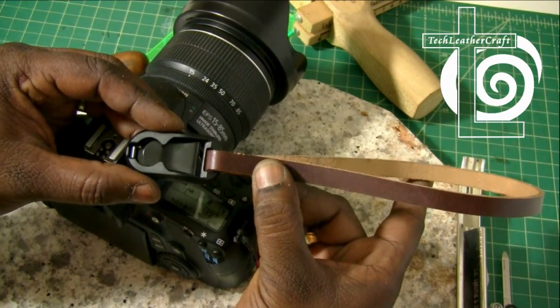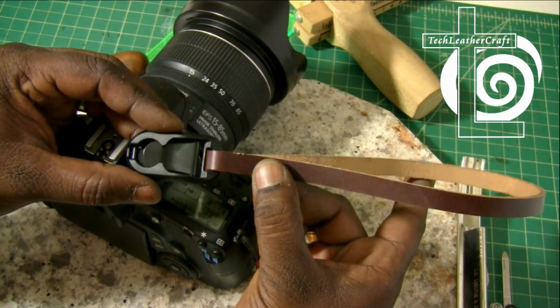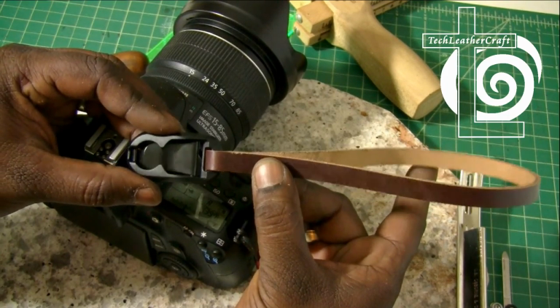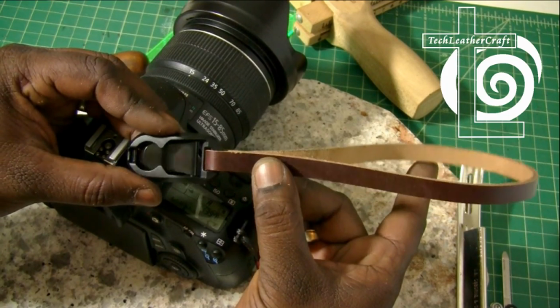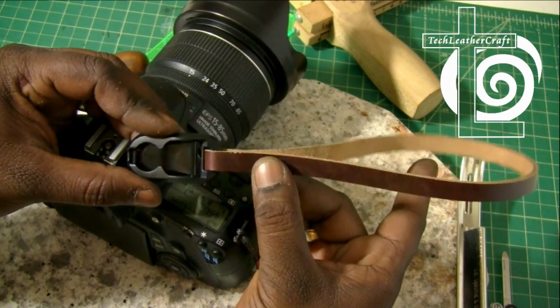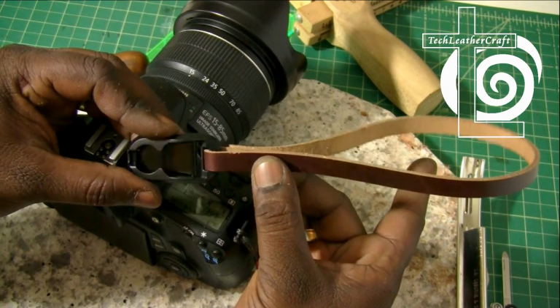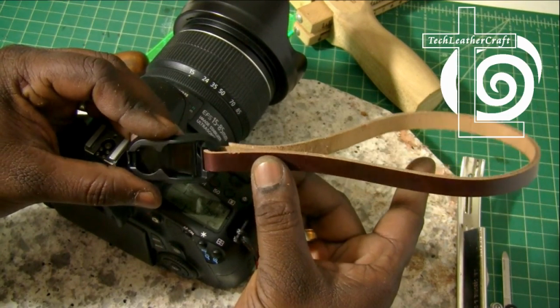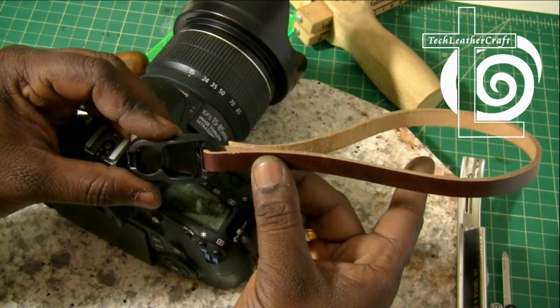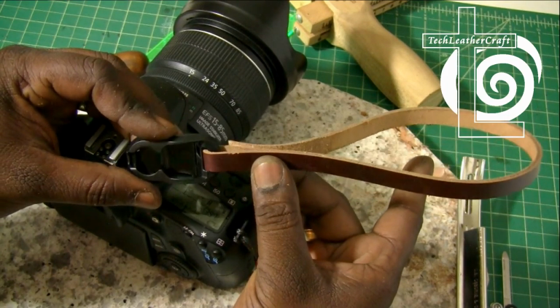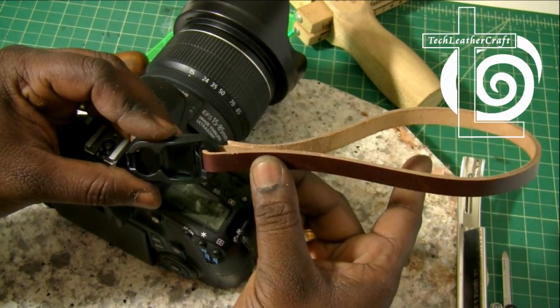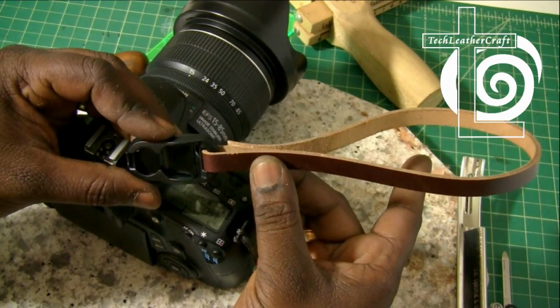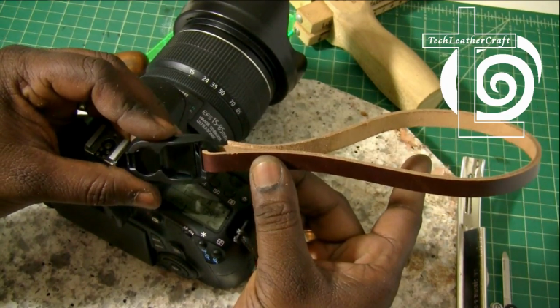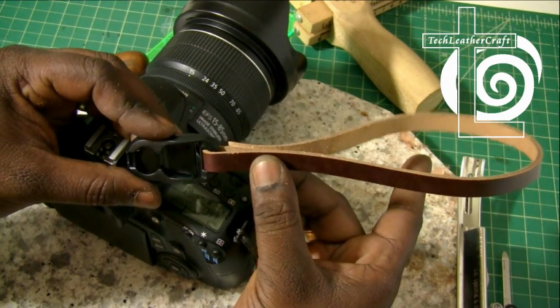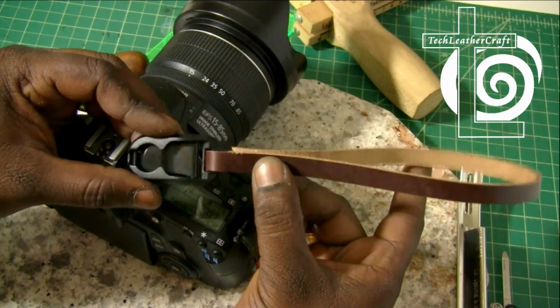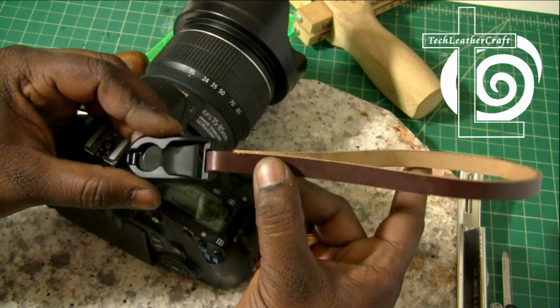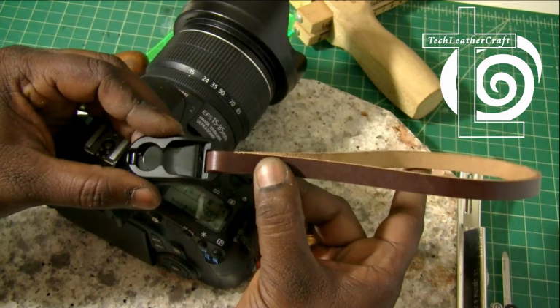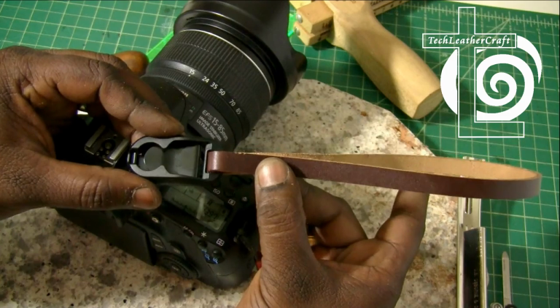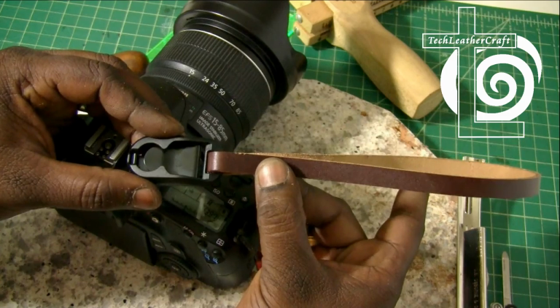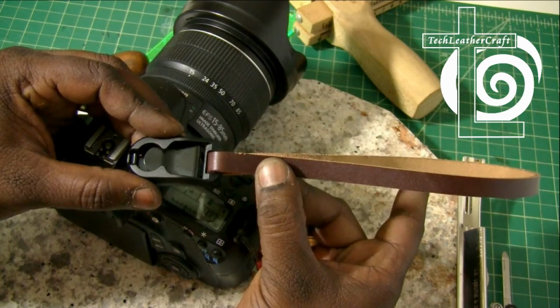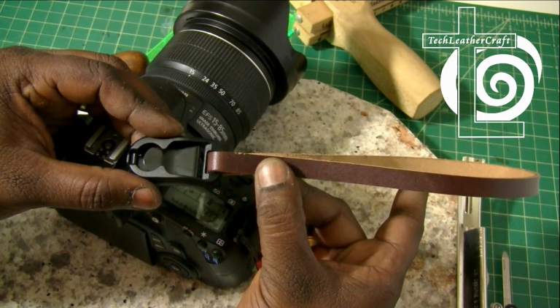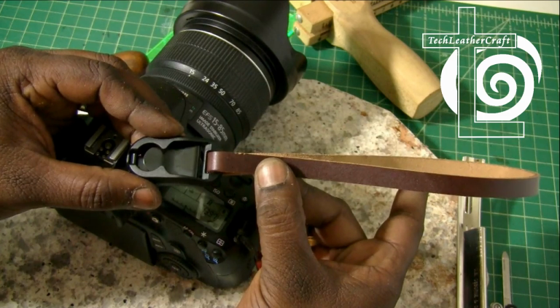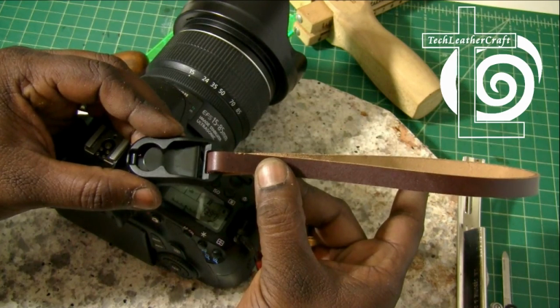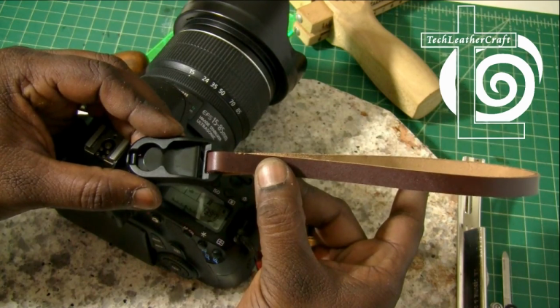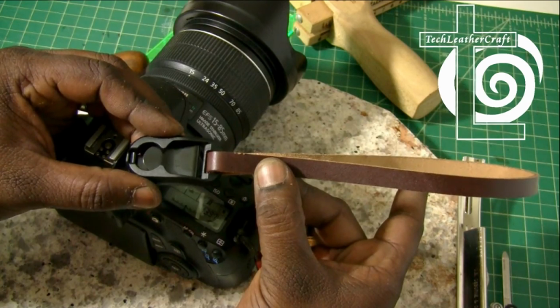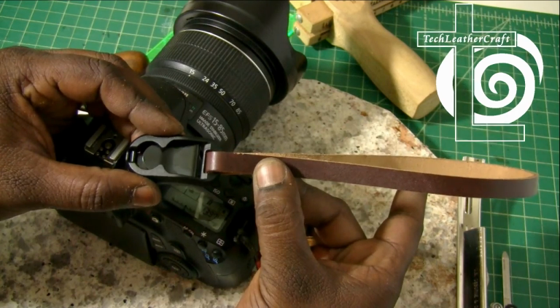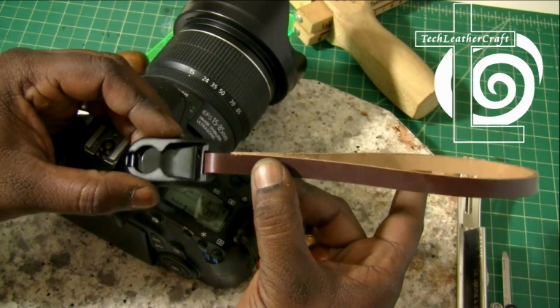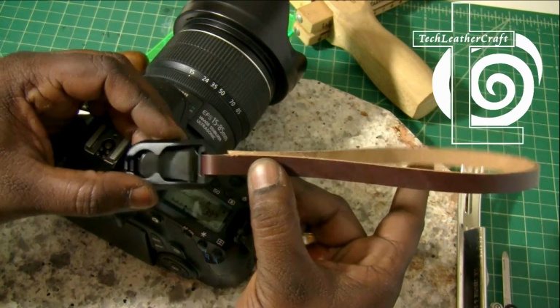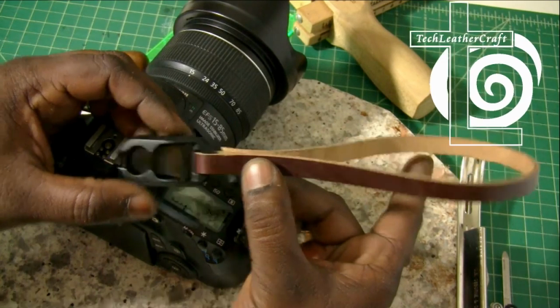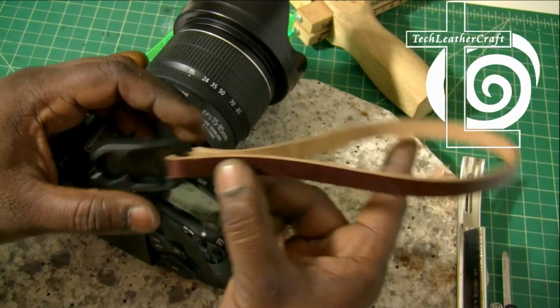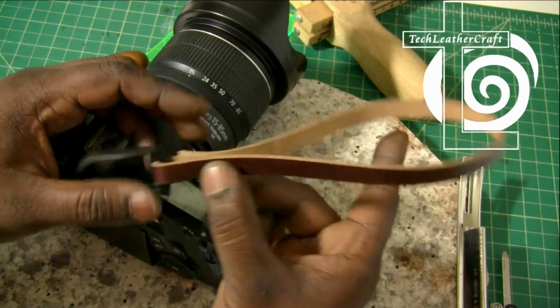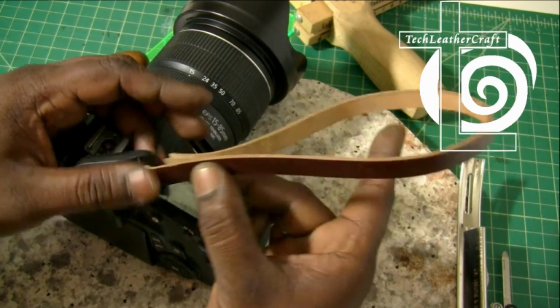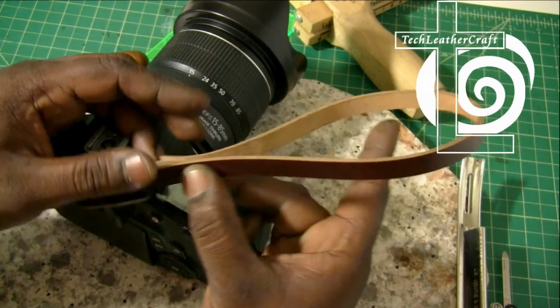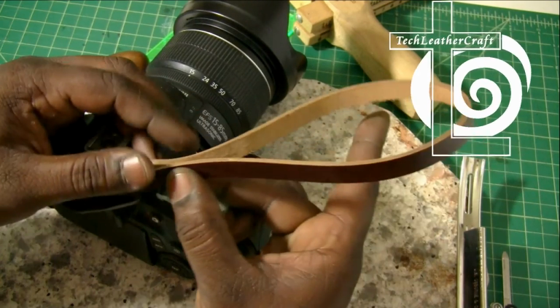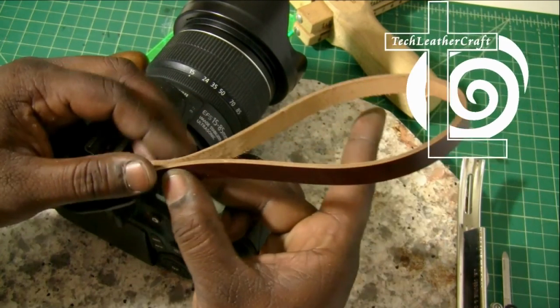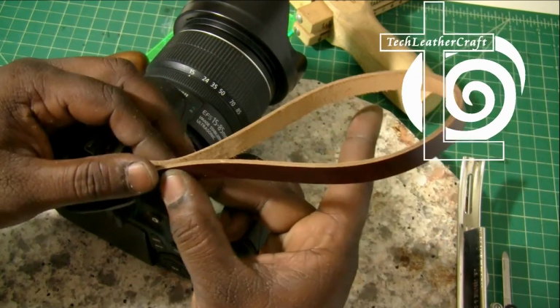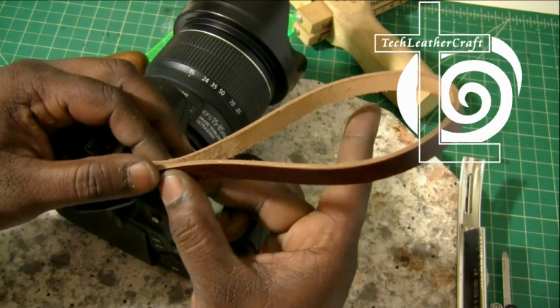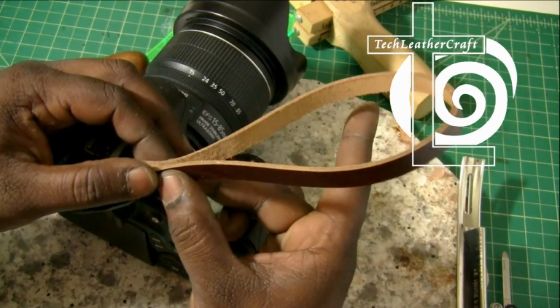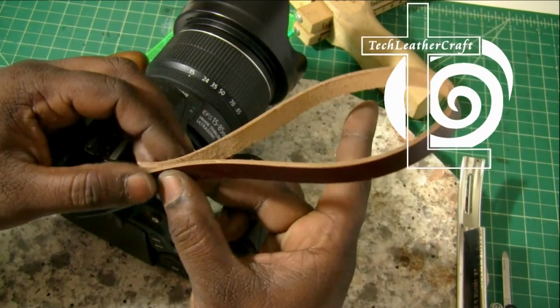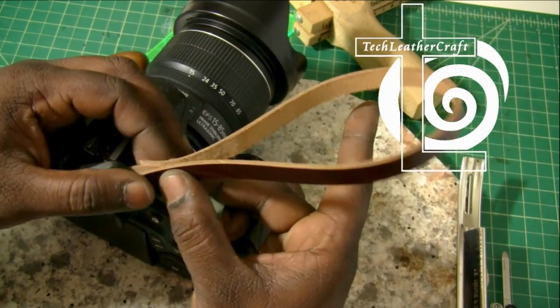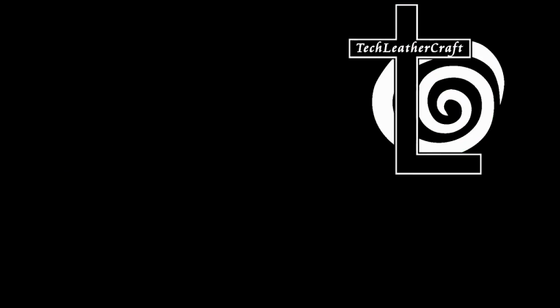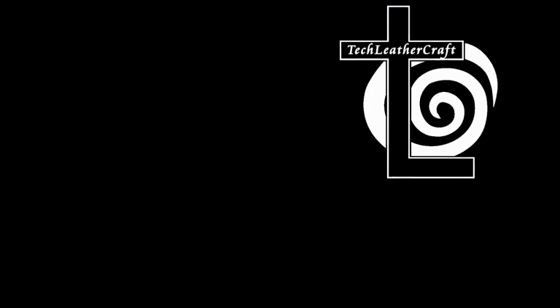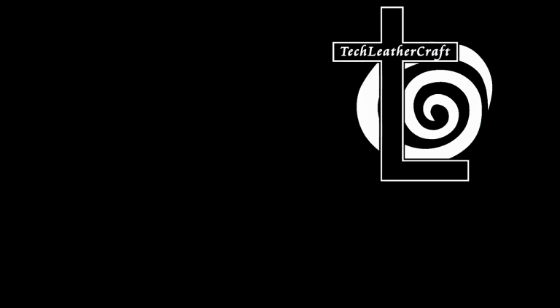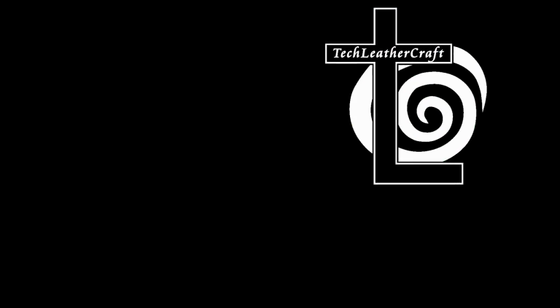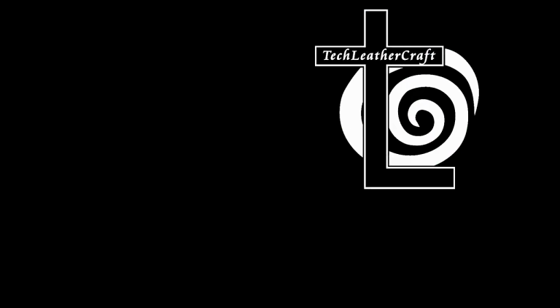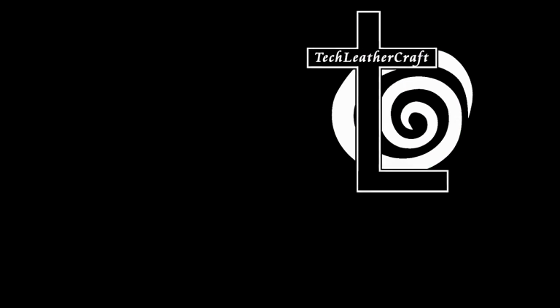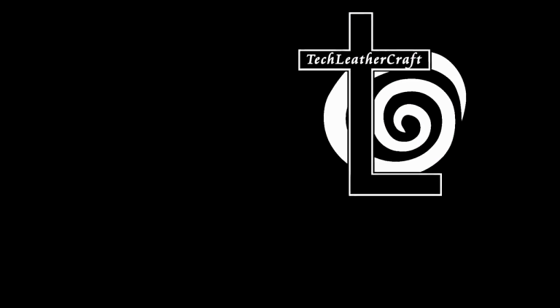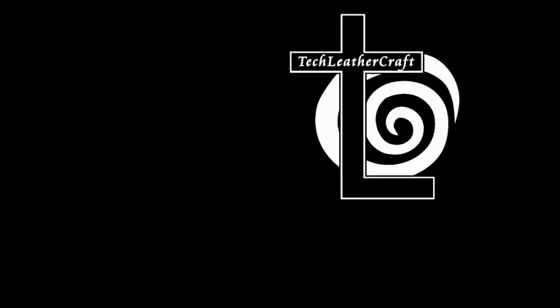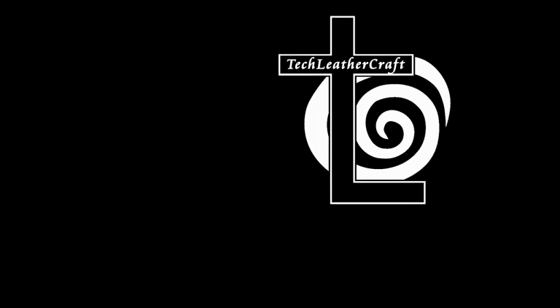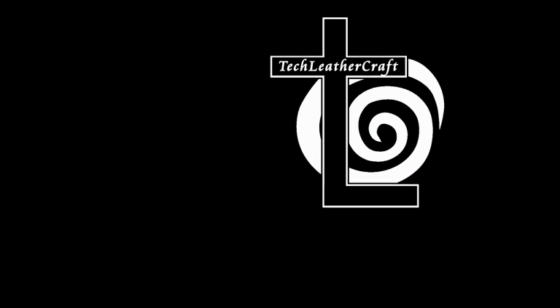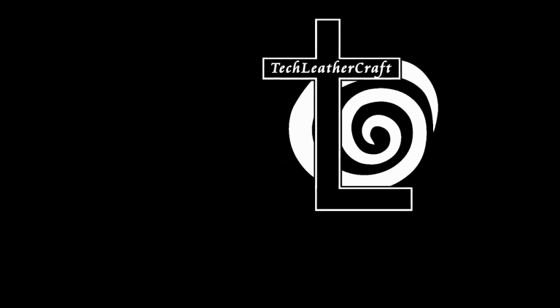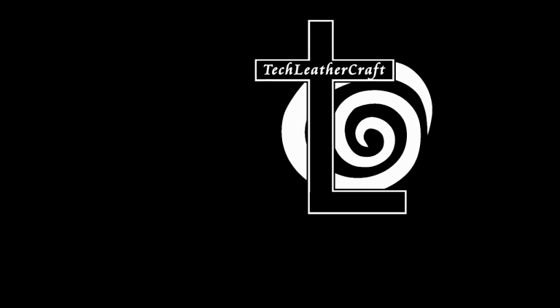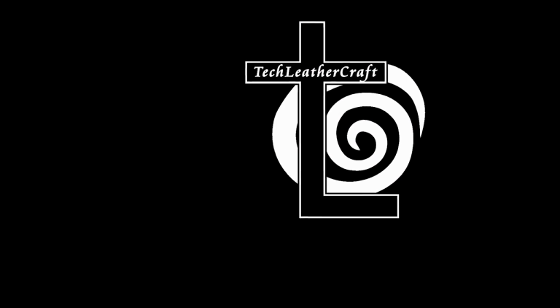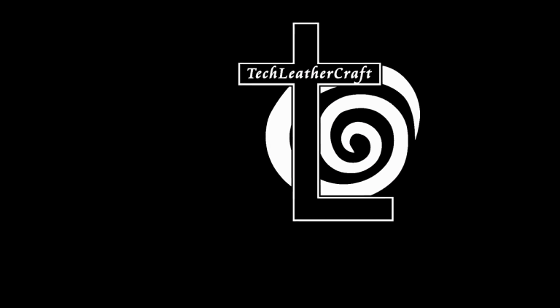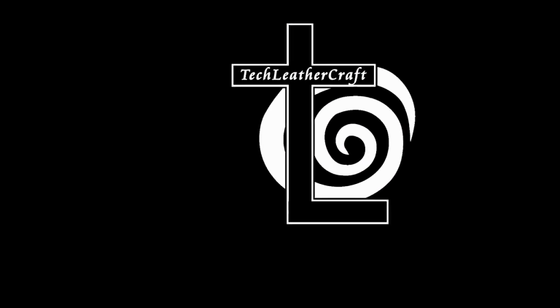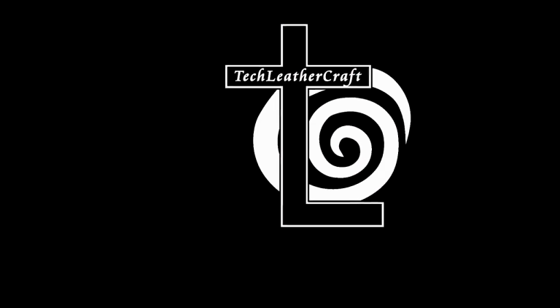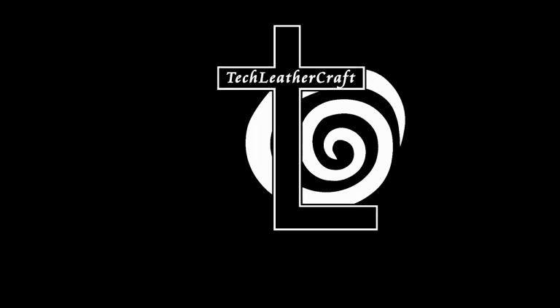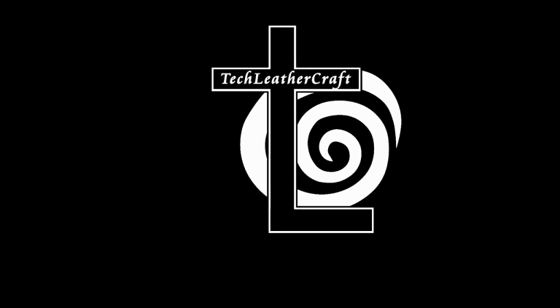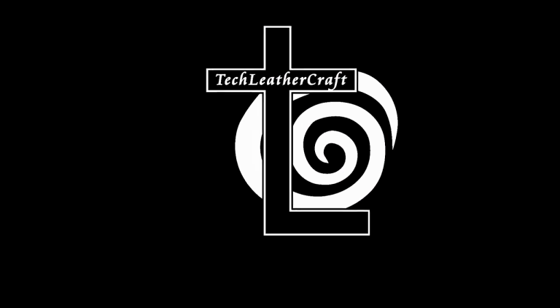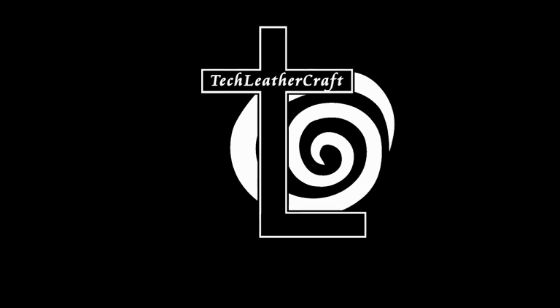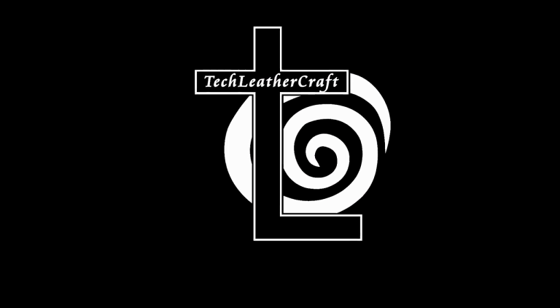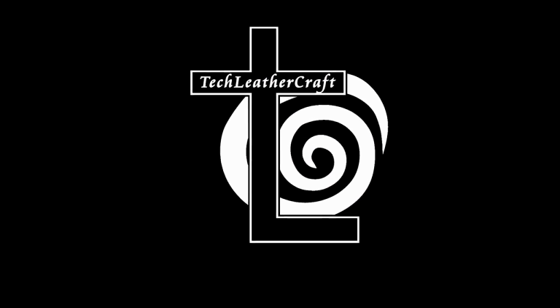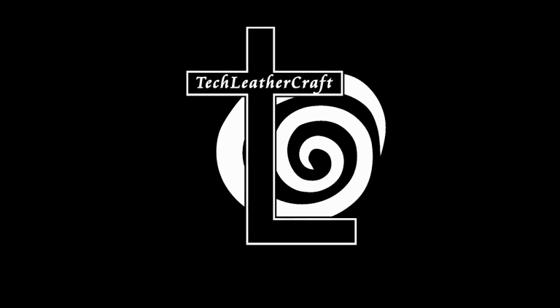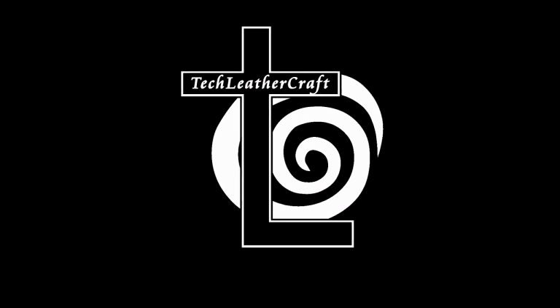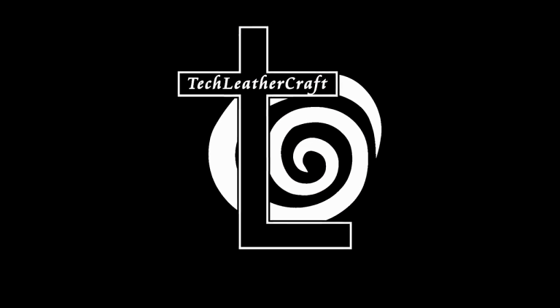If you like tech leather EDC, subscribe to my channel and I'll have that video coming up pretty soon. Thanks.